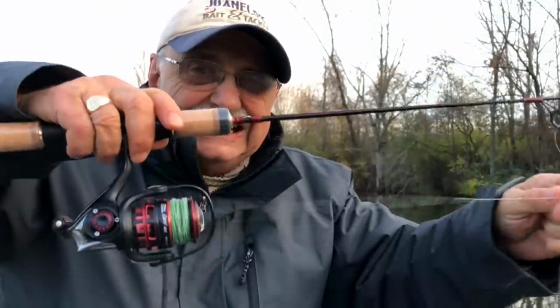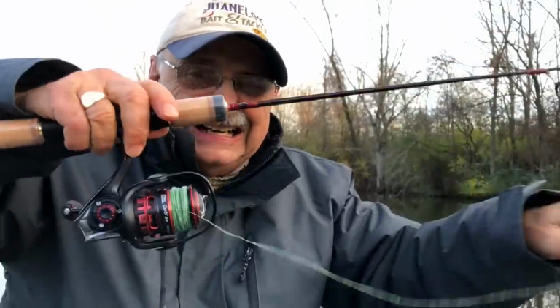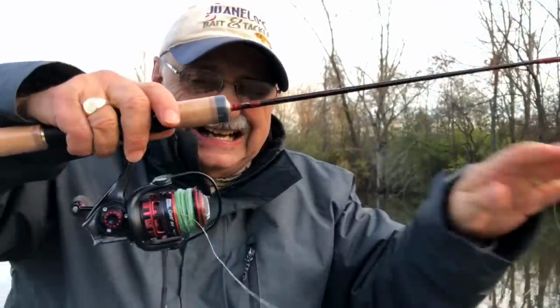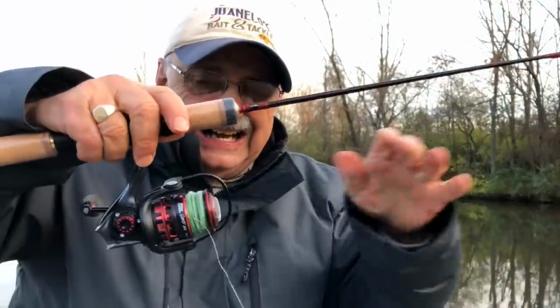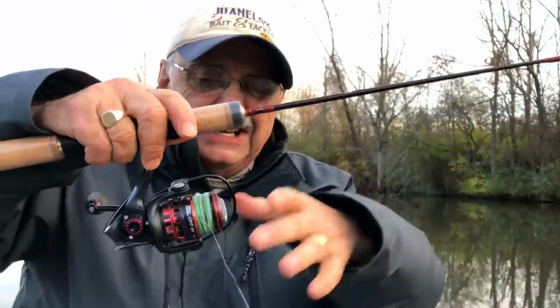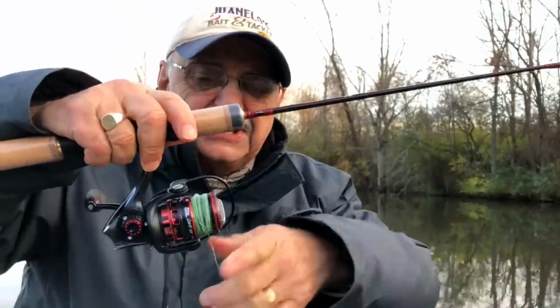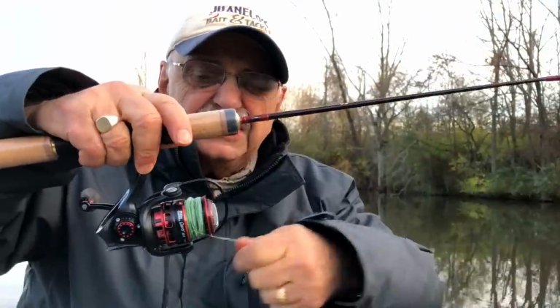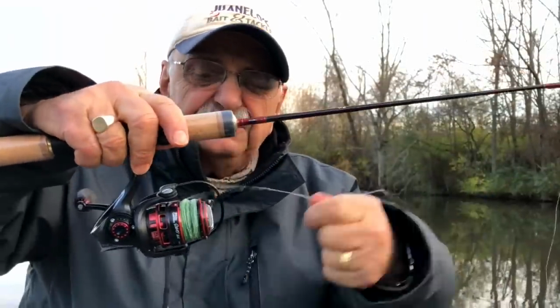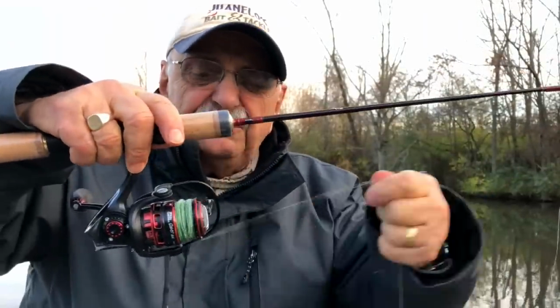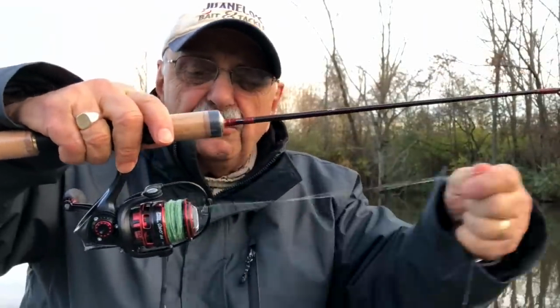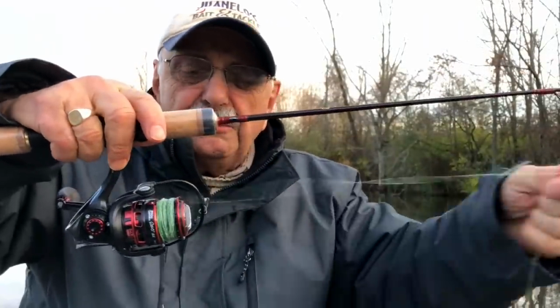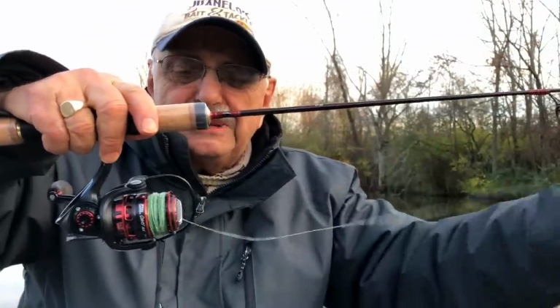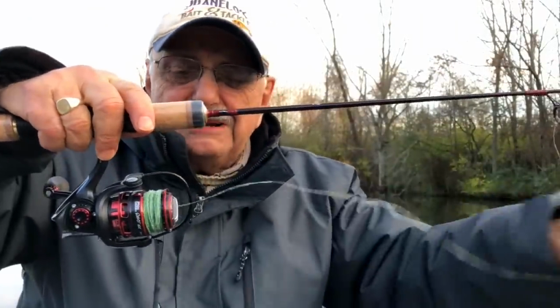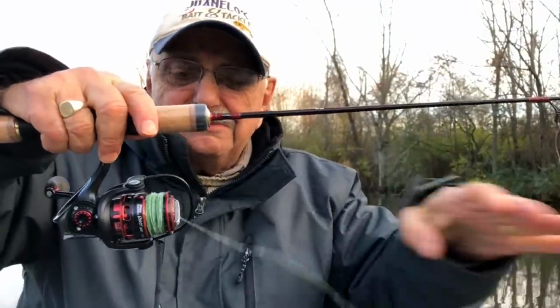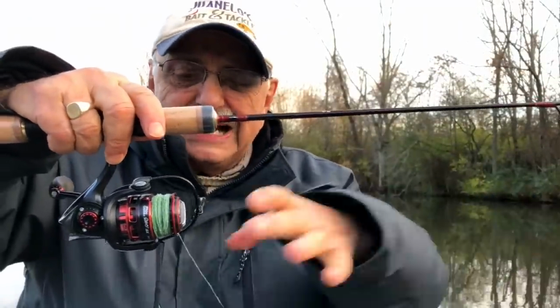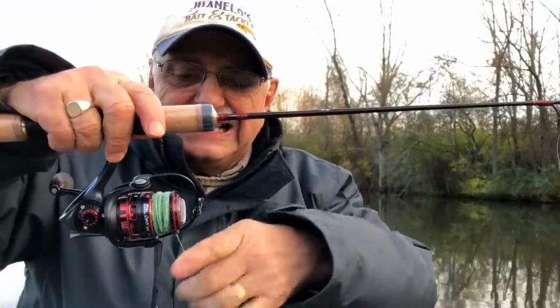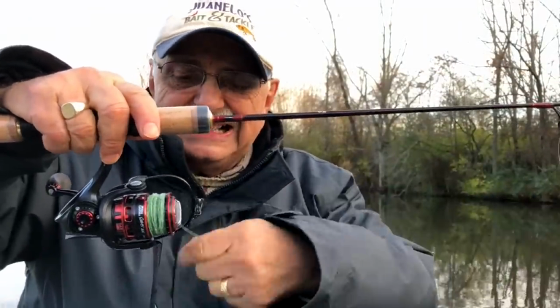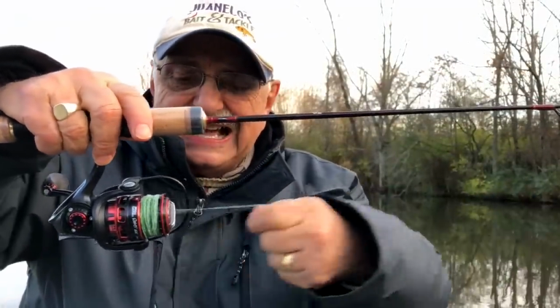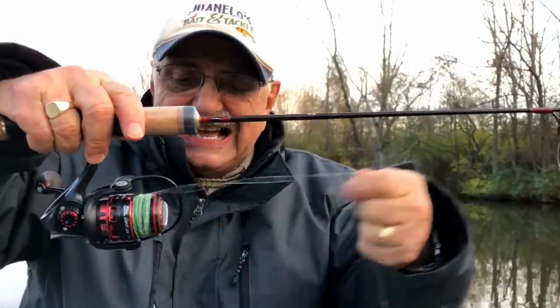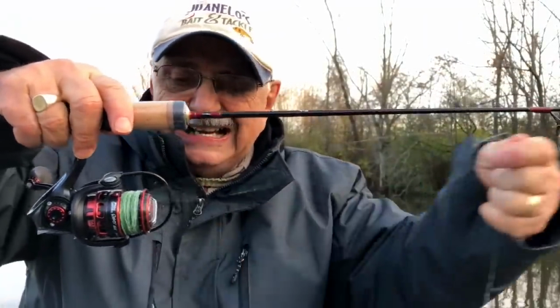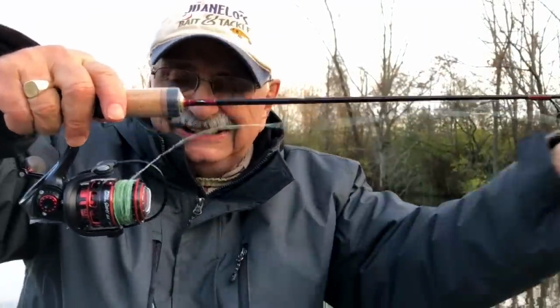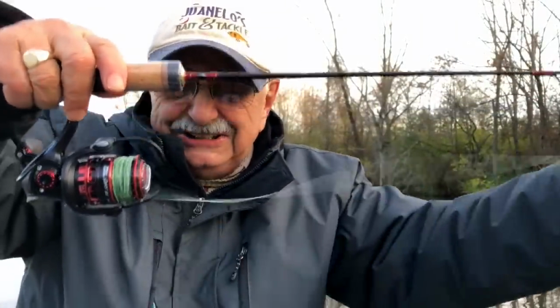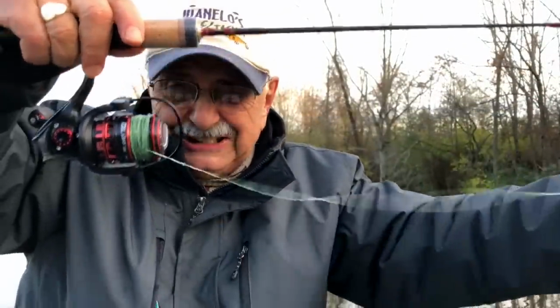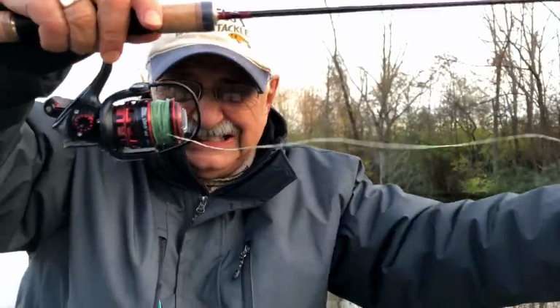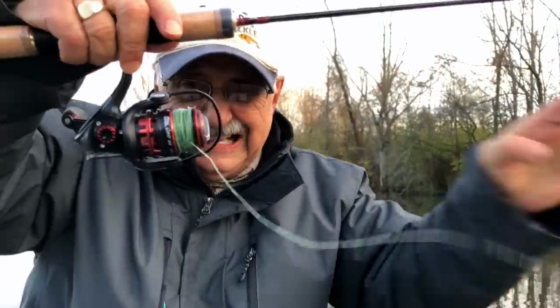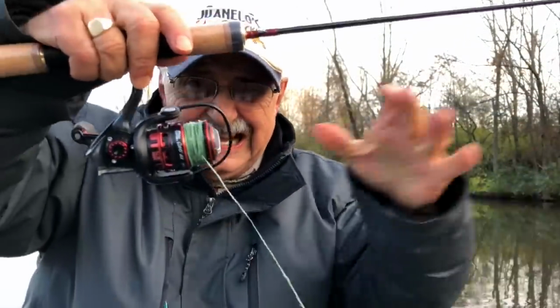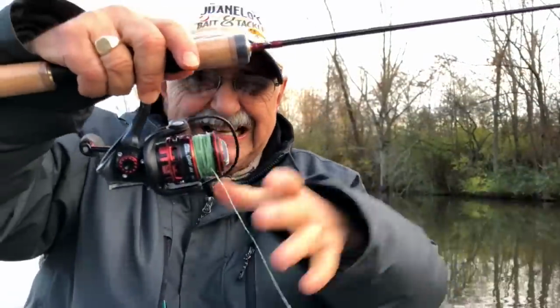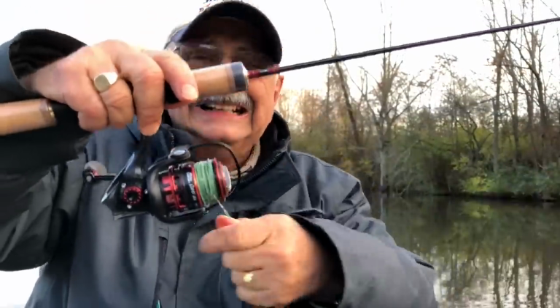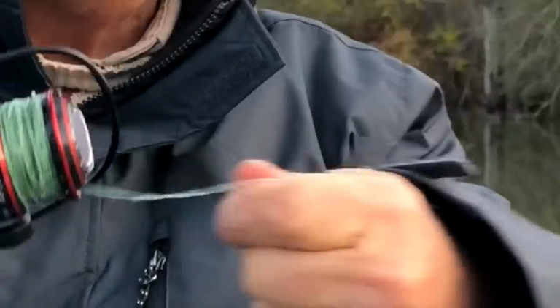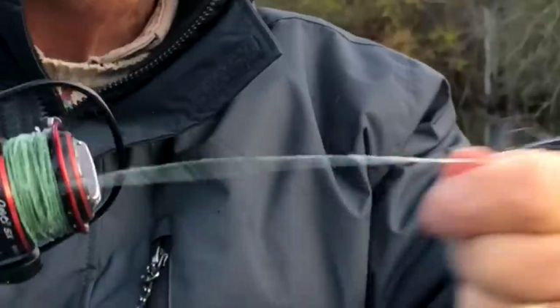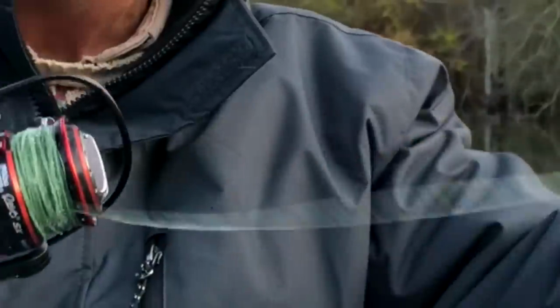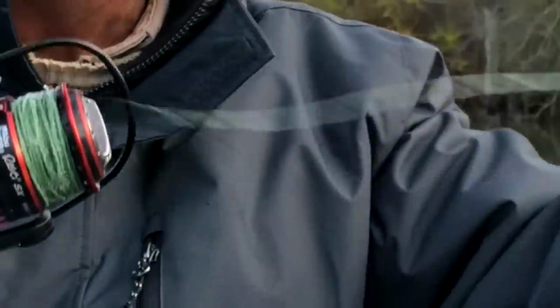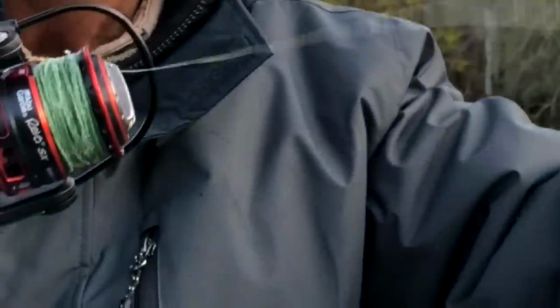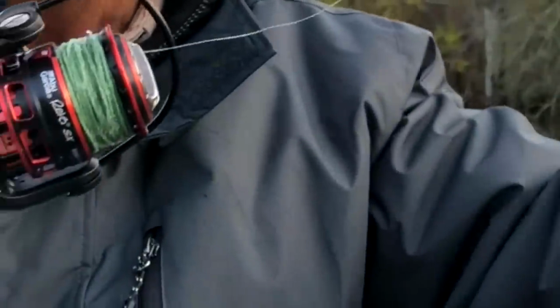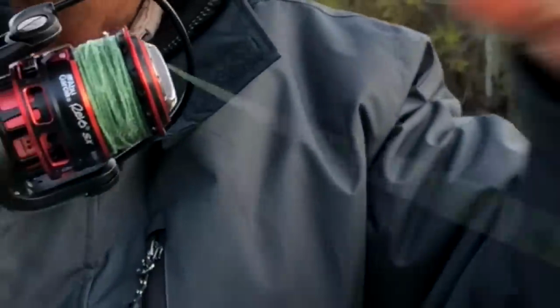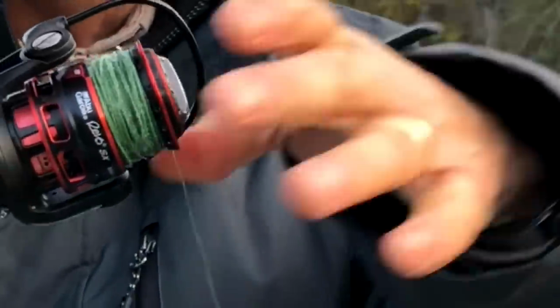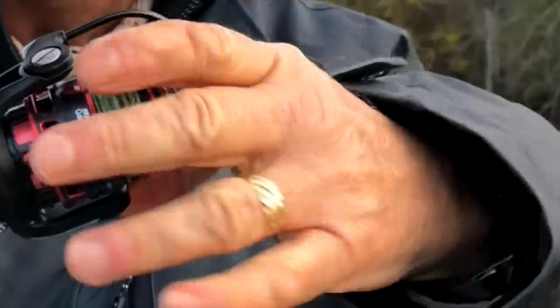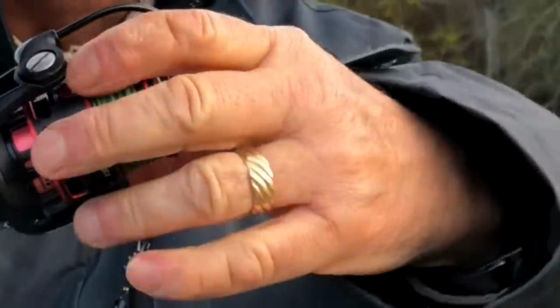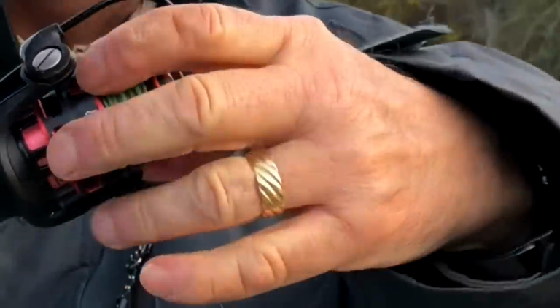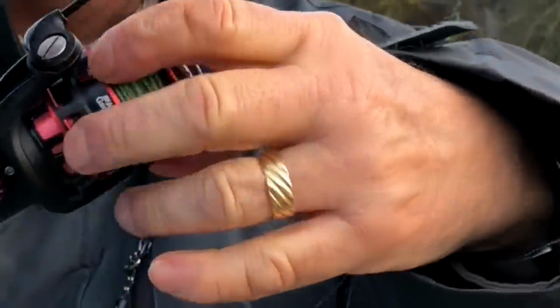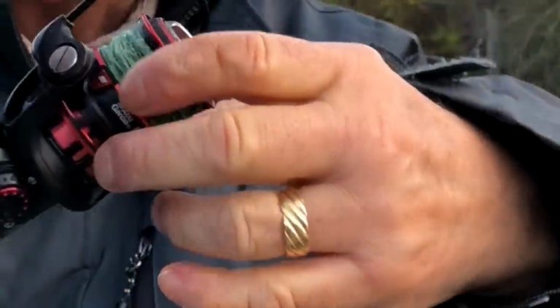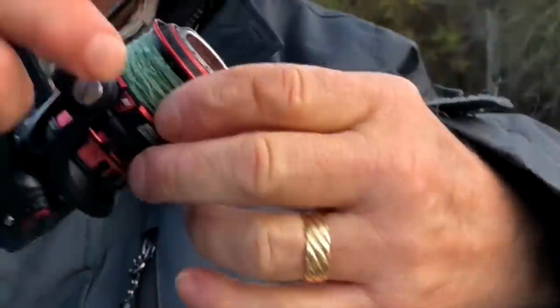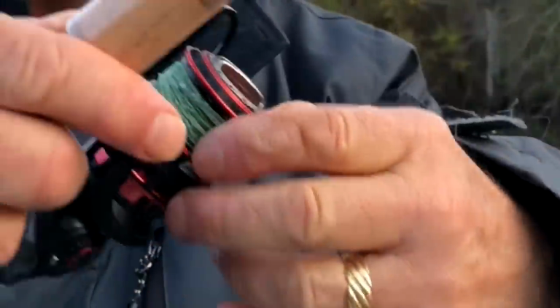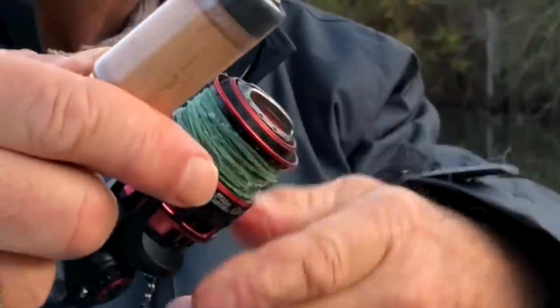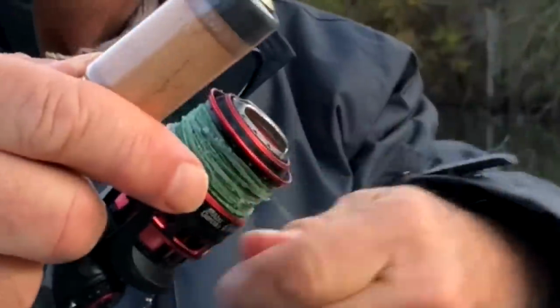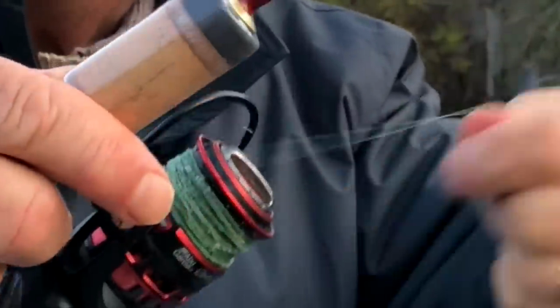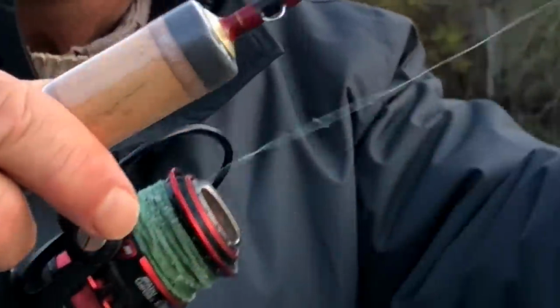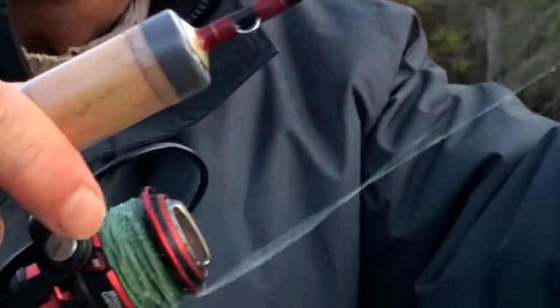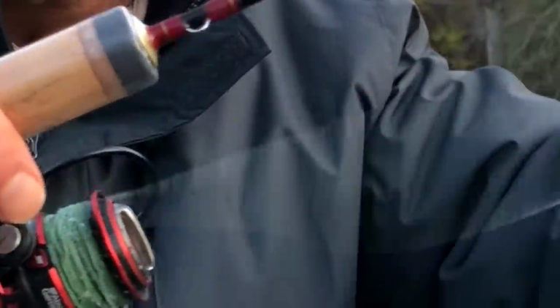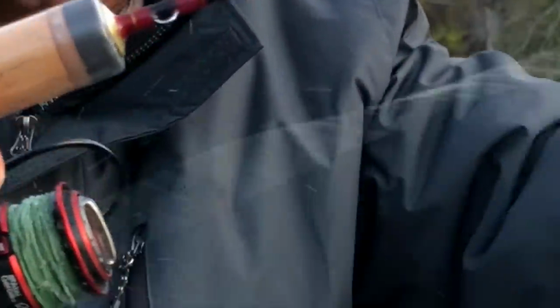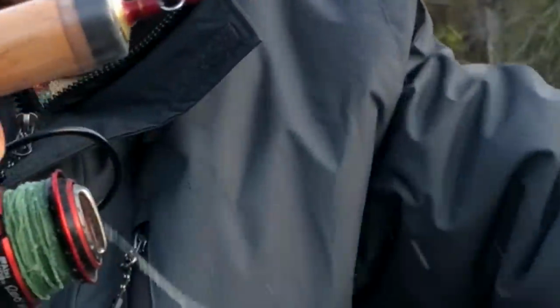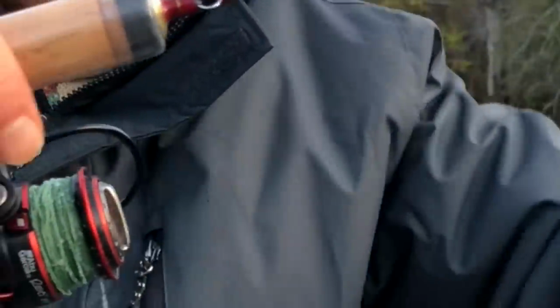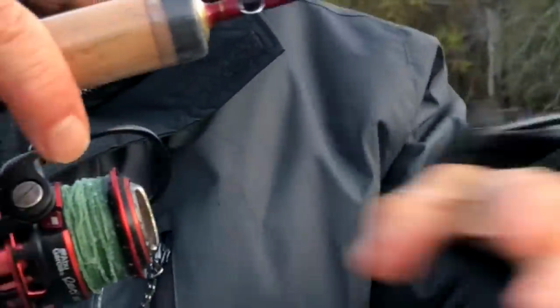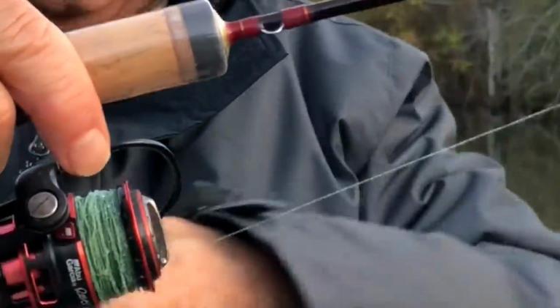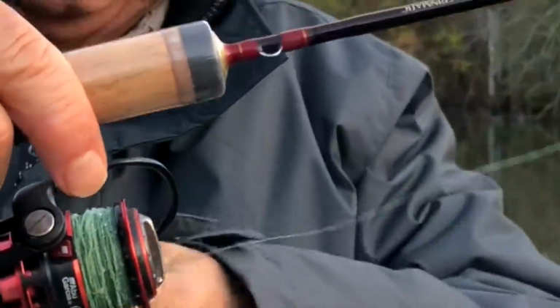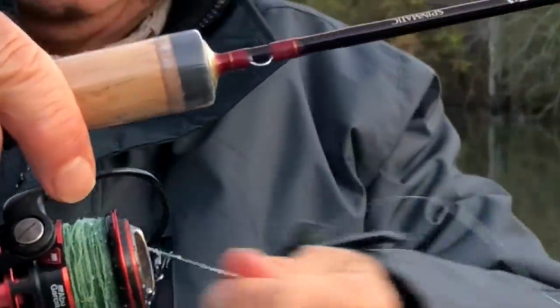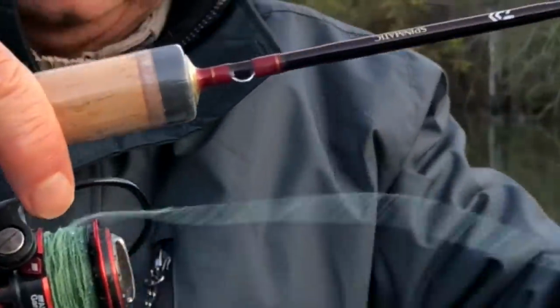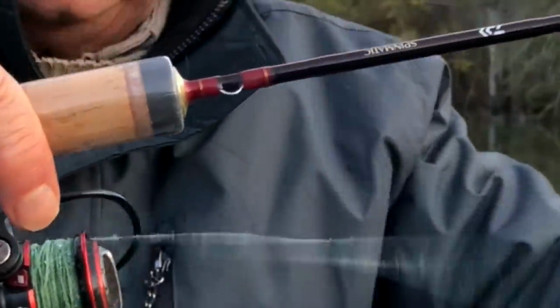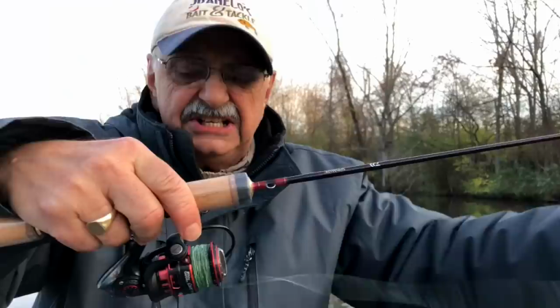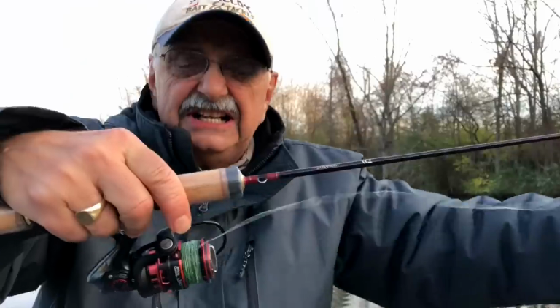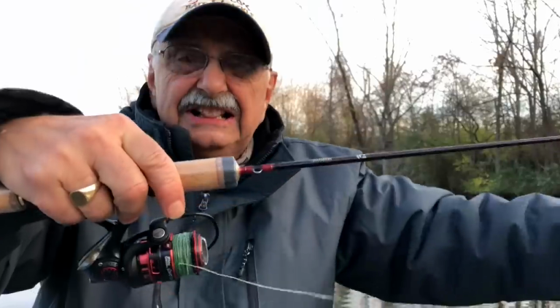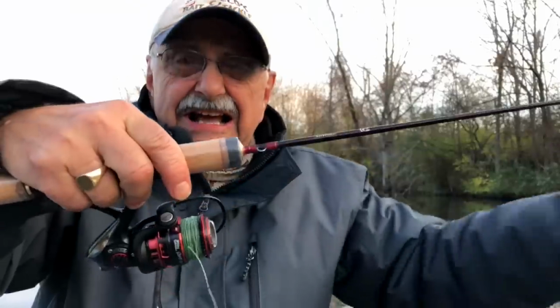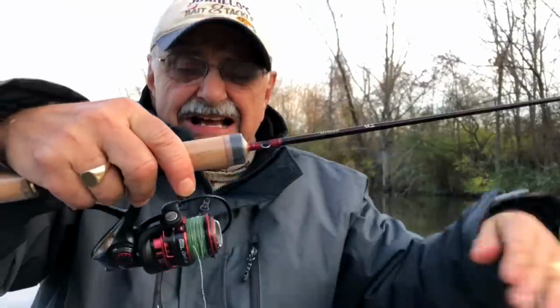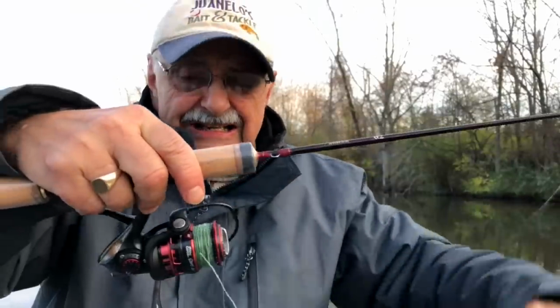Ice has formed on my line — look at that. I can barely cast. That's all ice on the line.